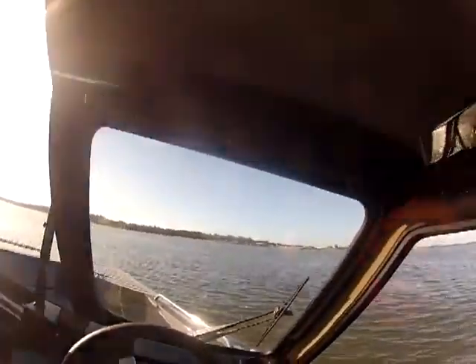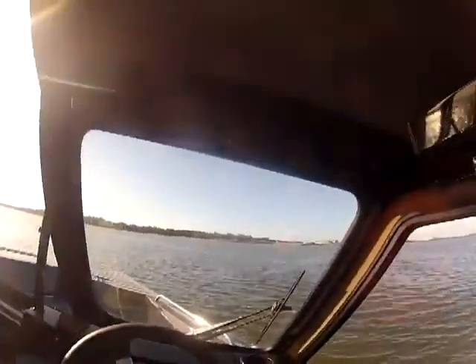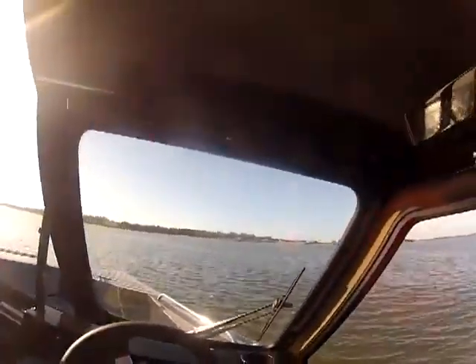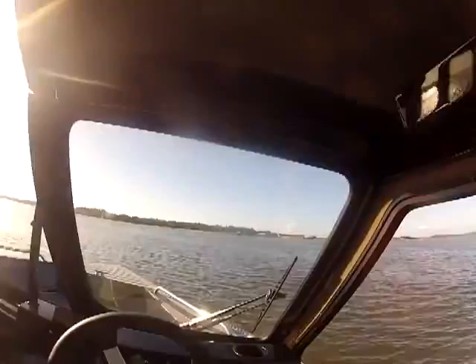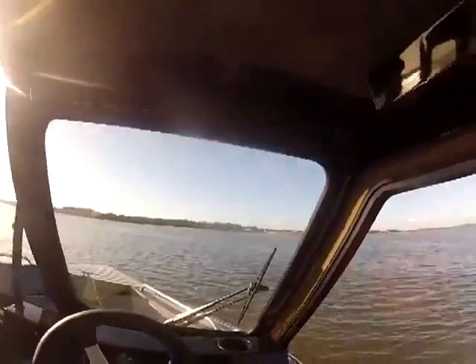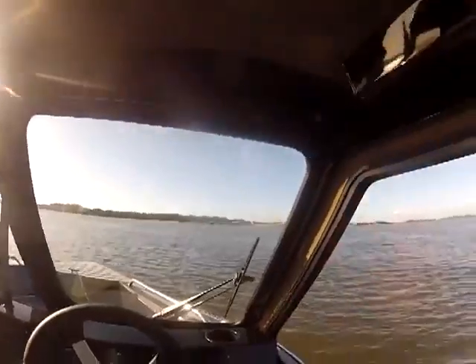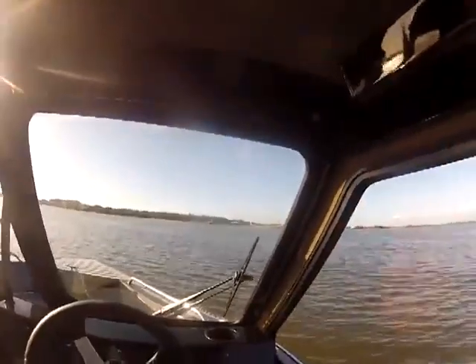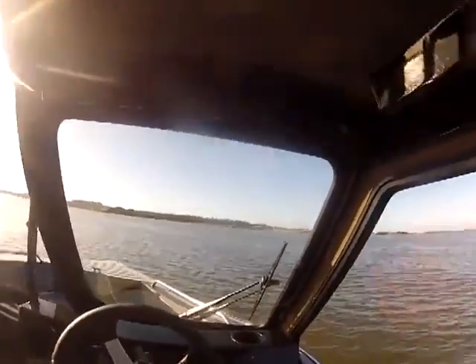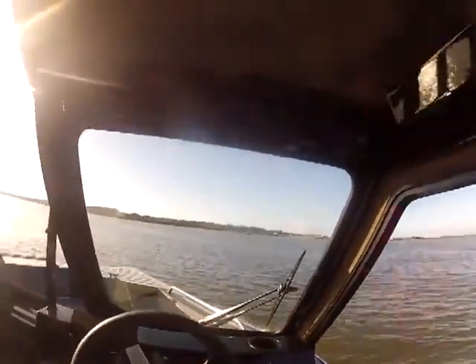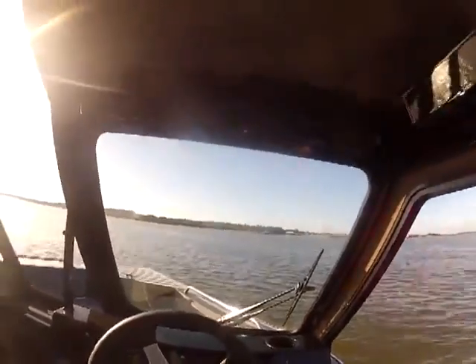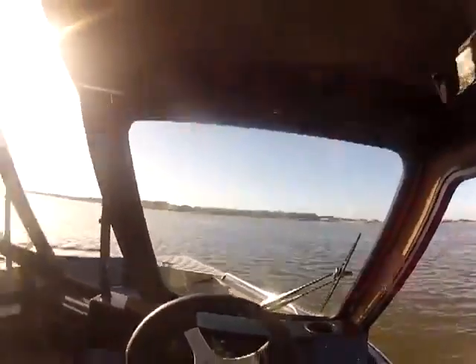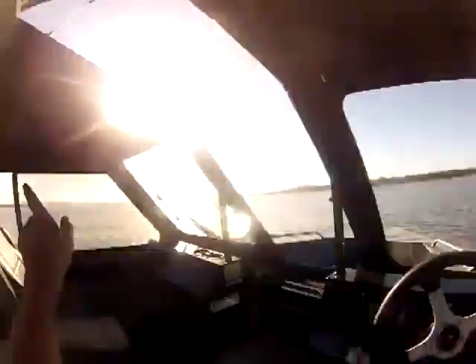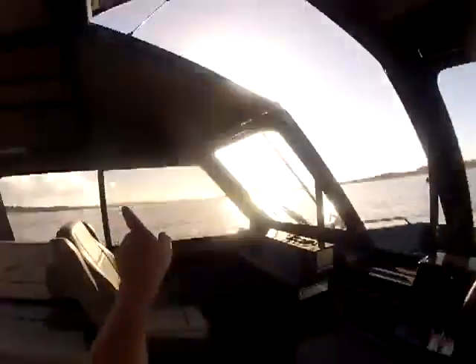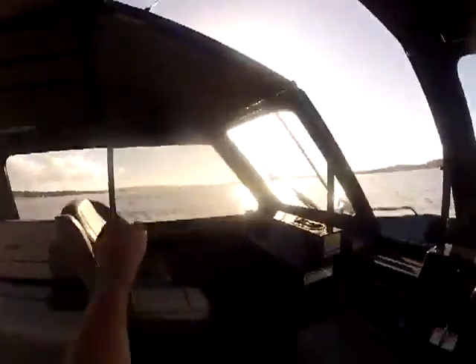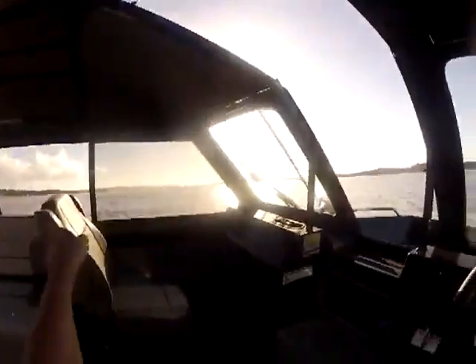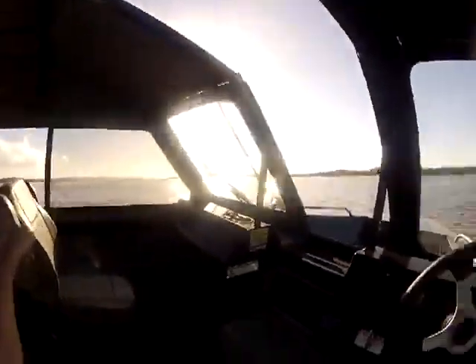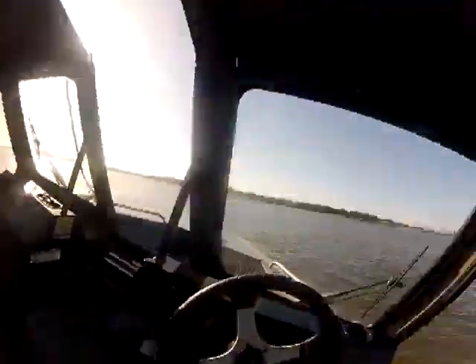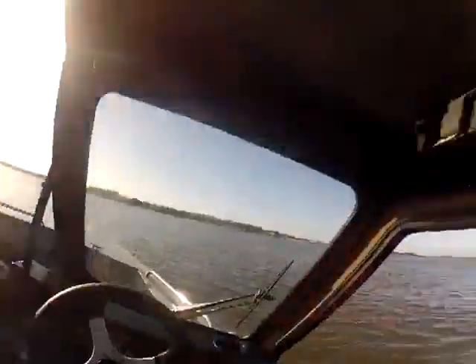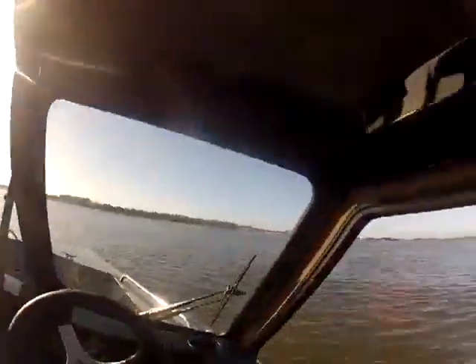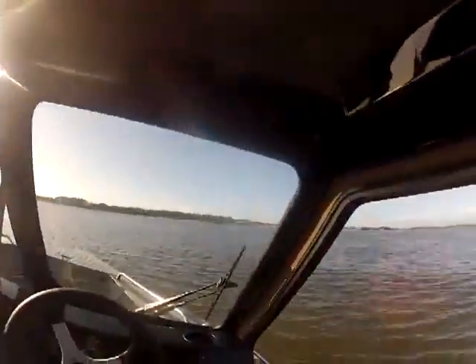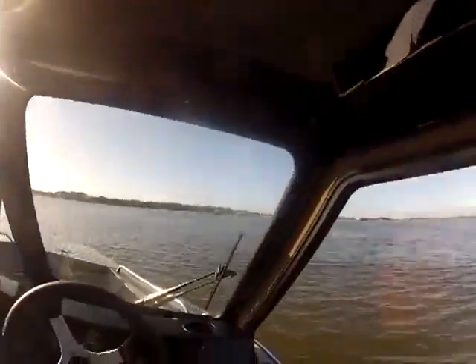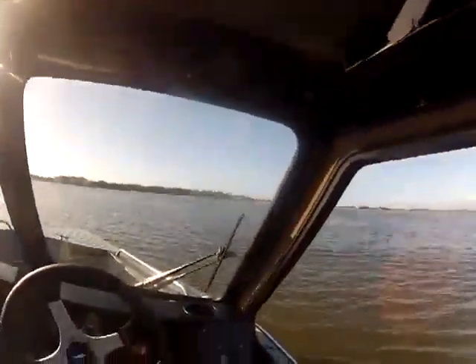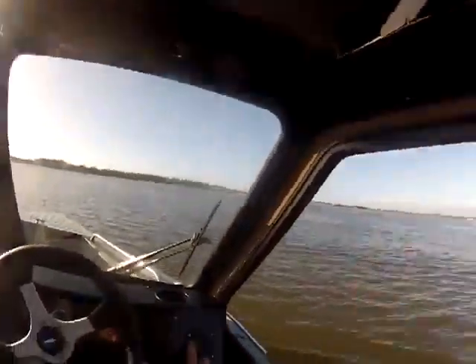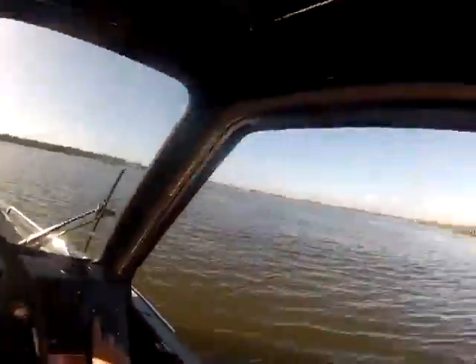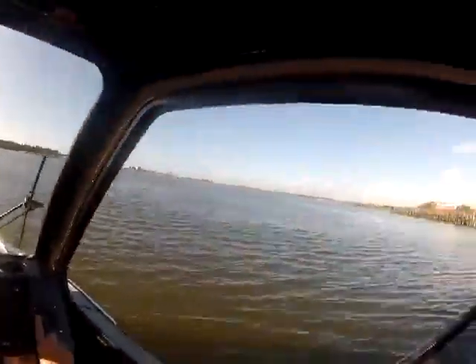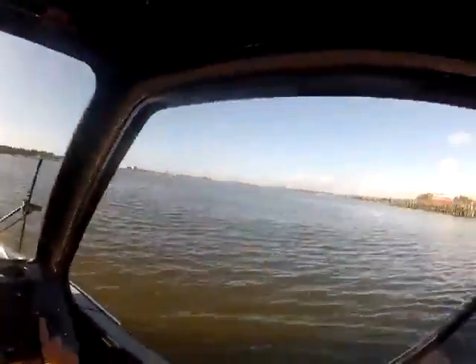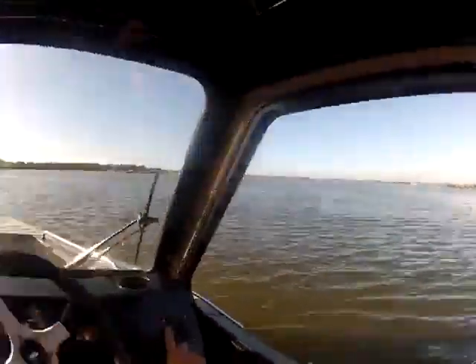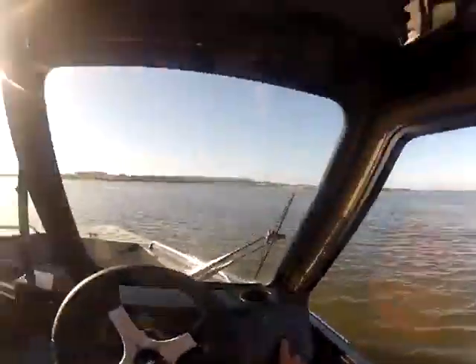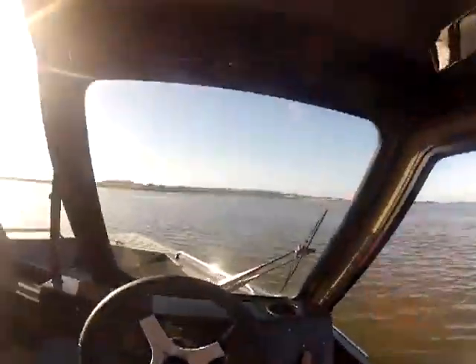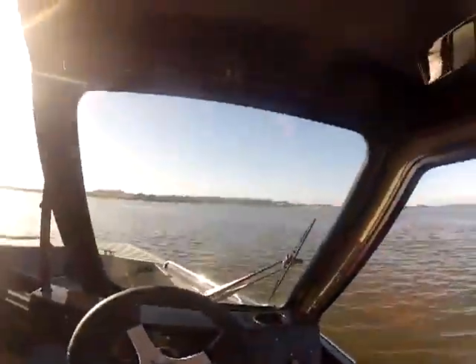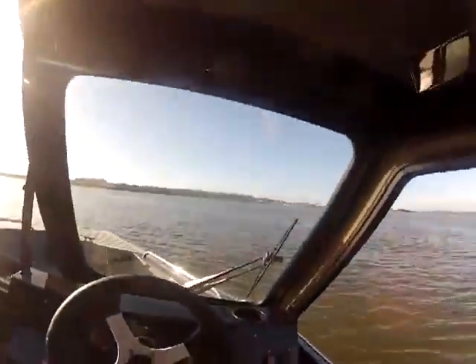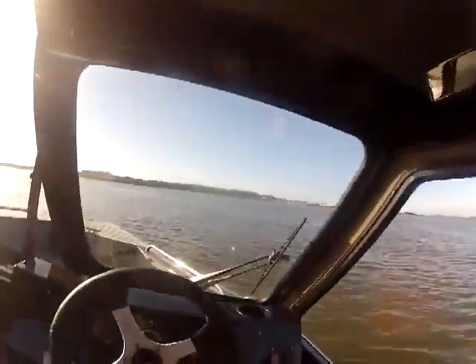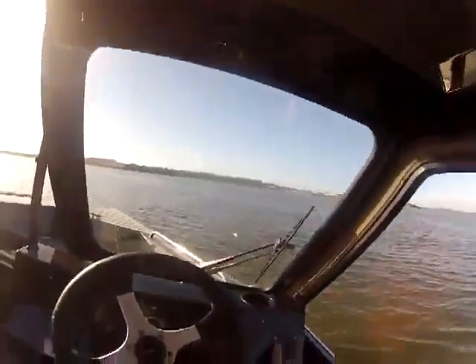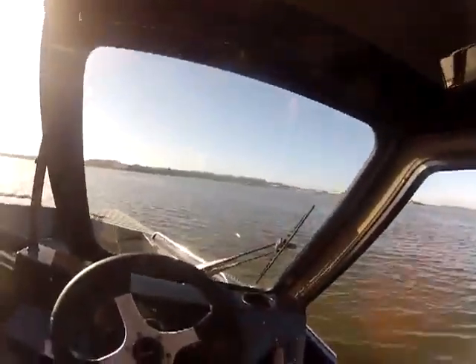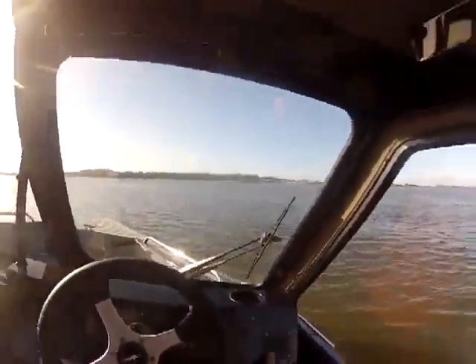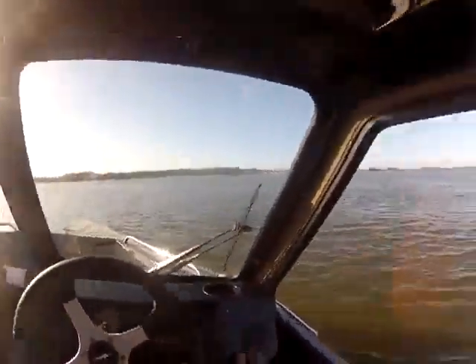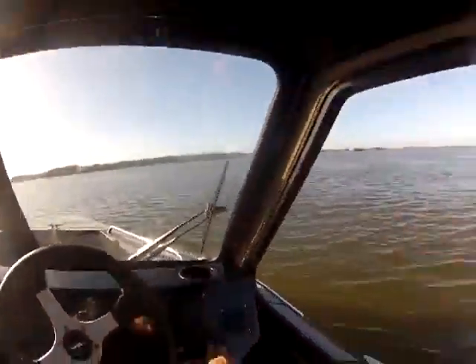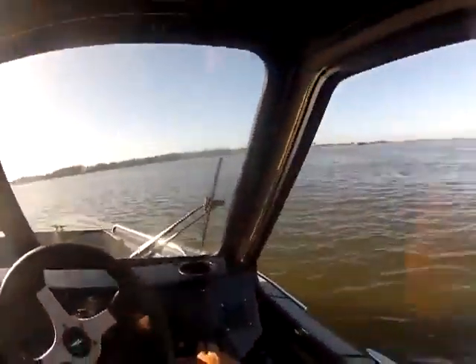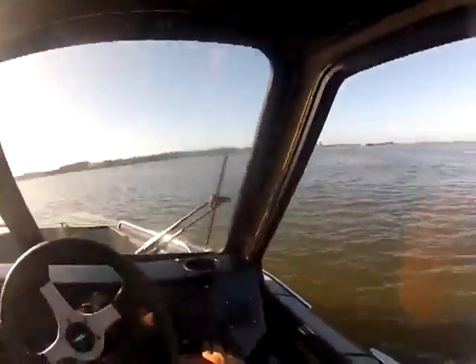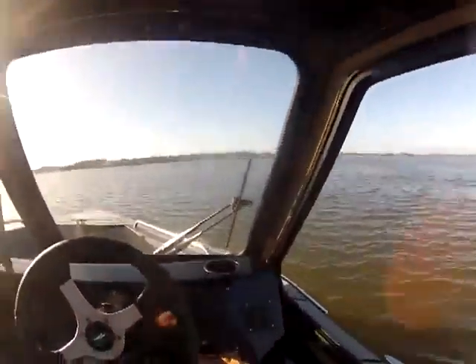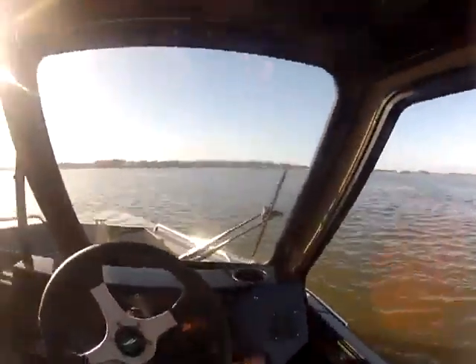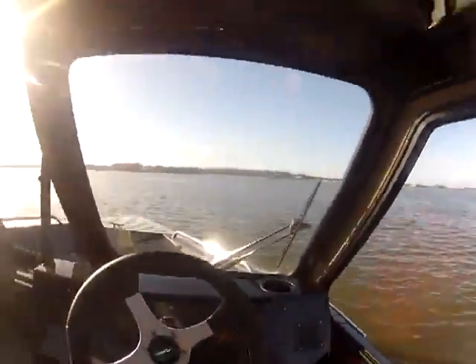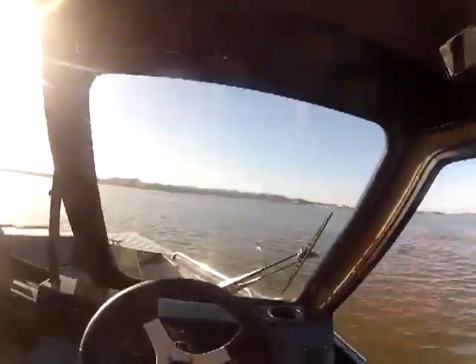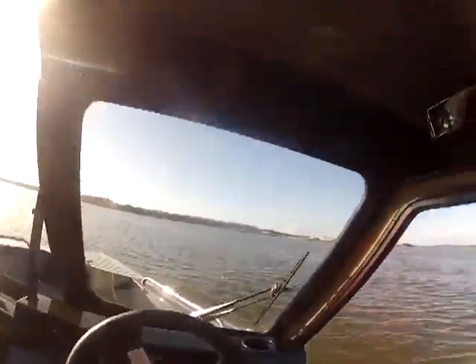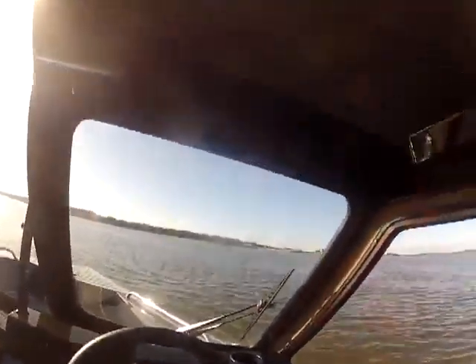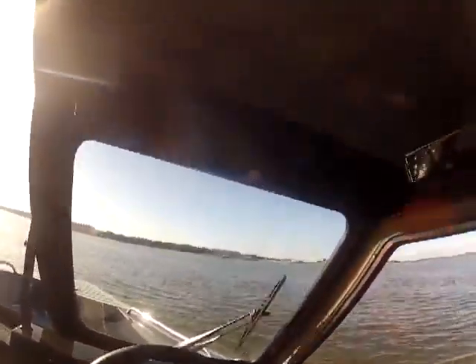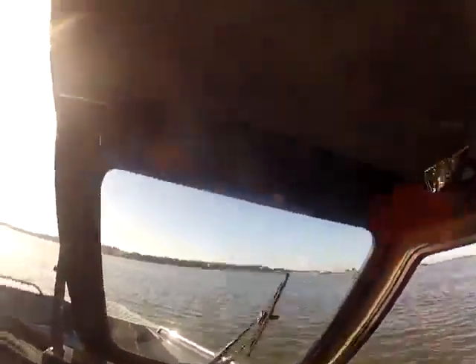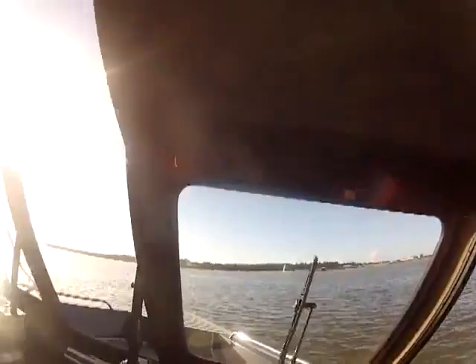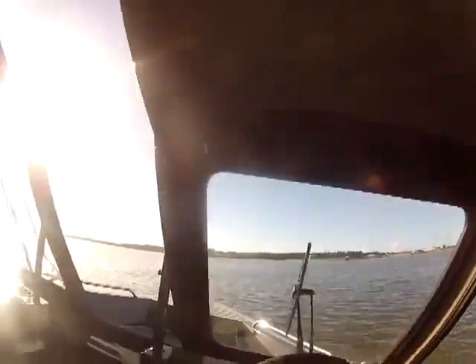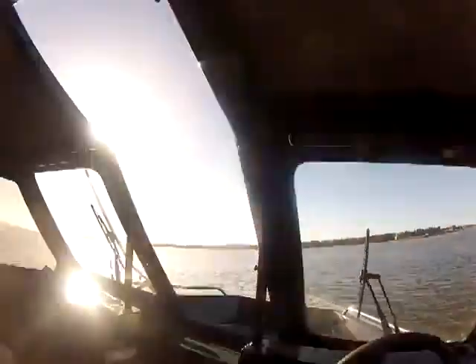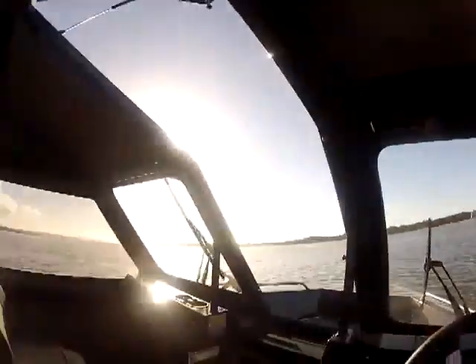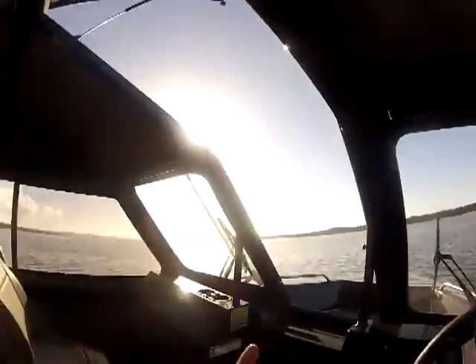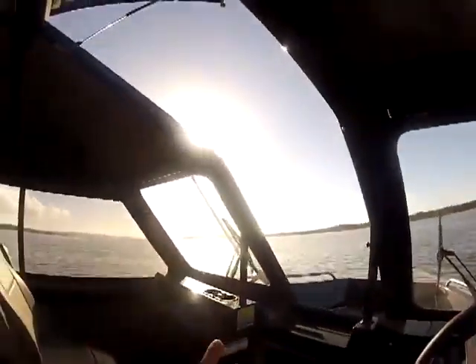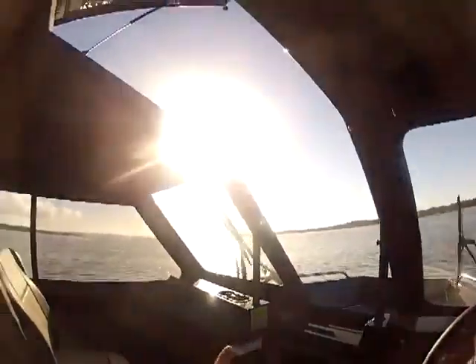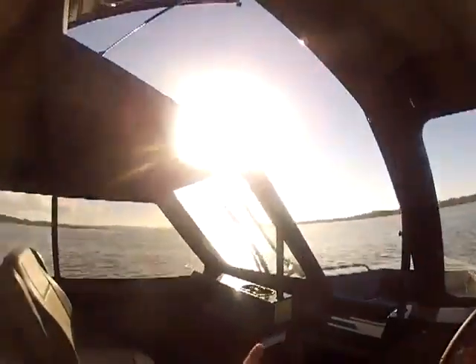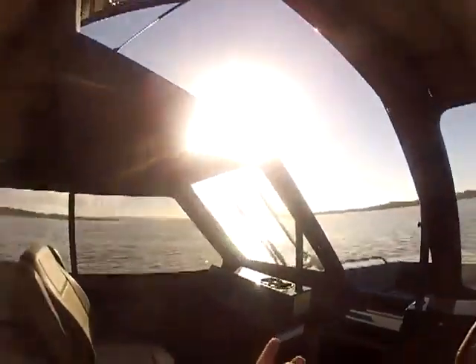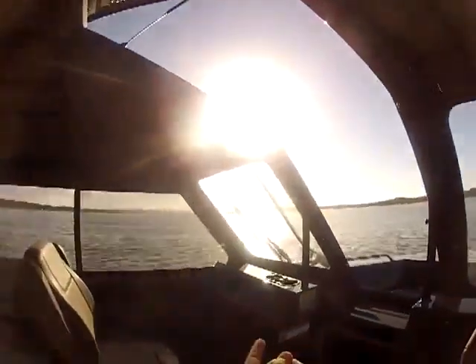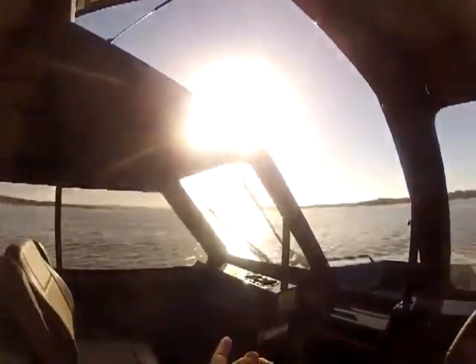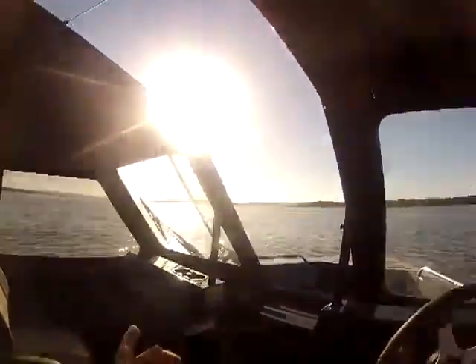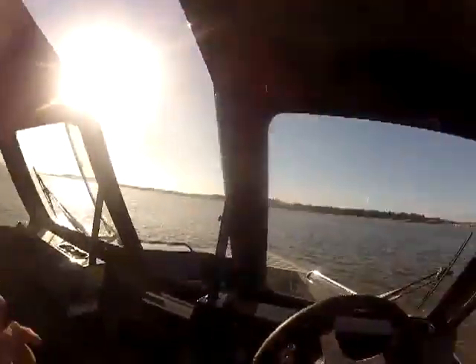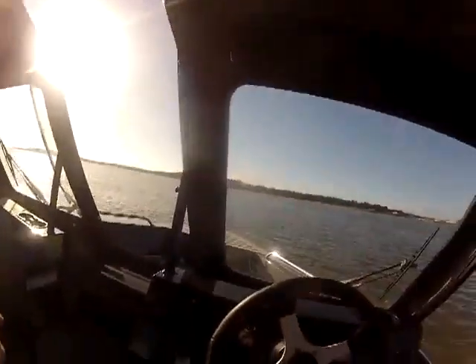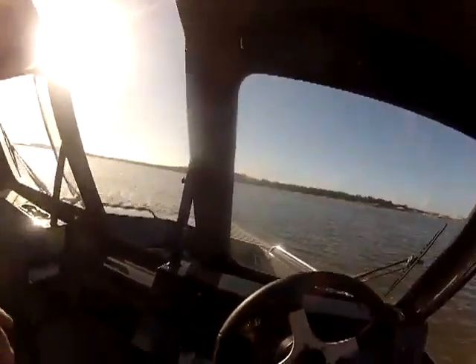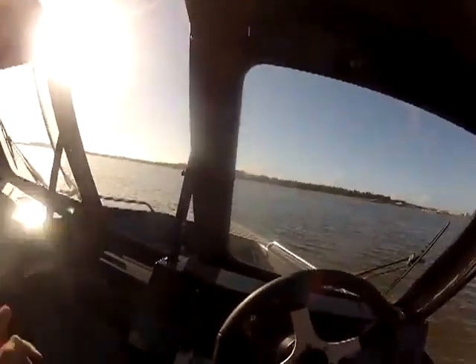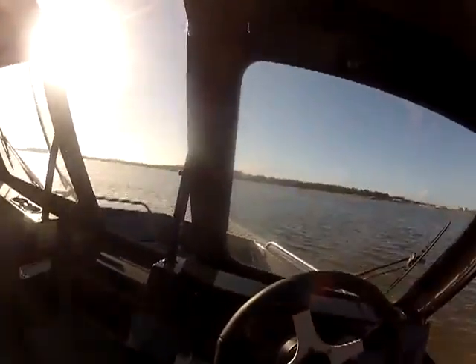Vice versa — if you hit this one it raises your port; you hit this one it raises your starboard or lowers your starboard. Both wipers work.